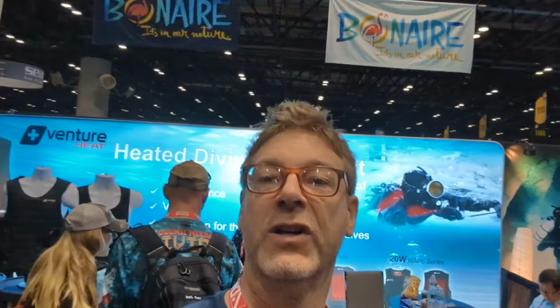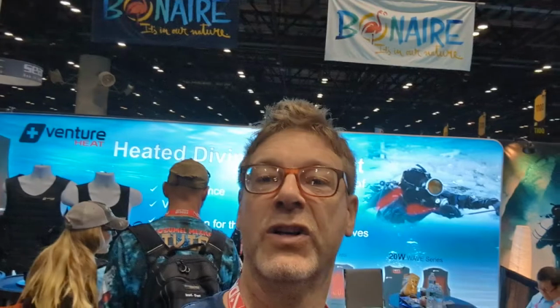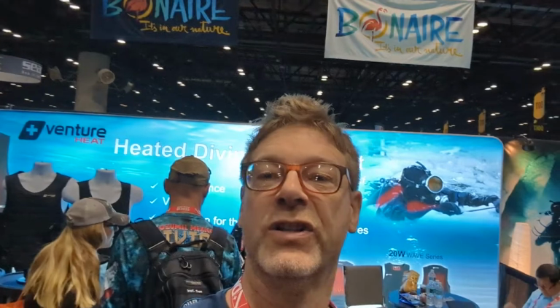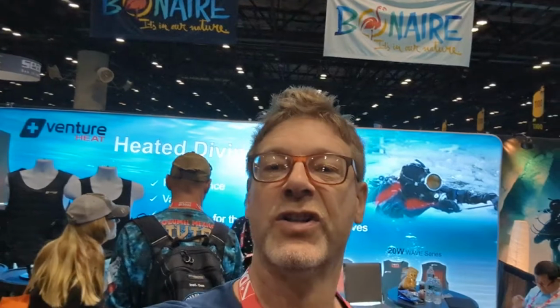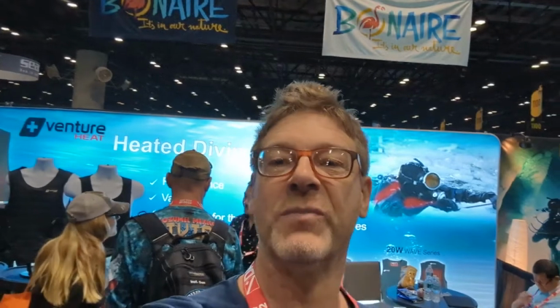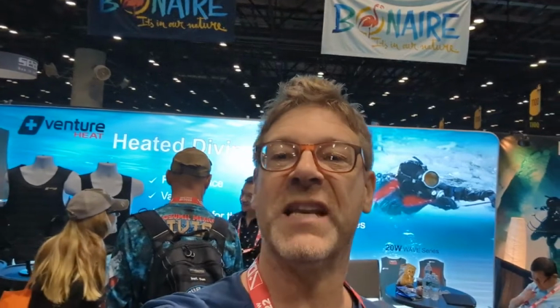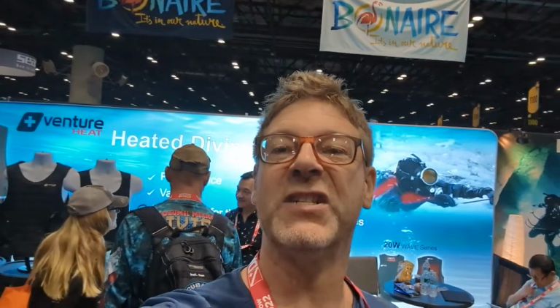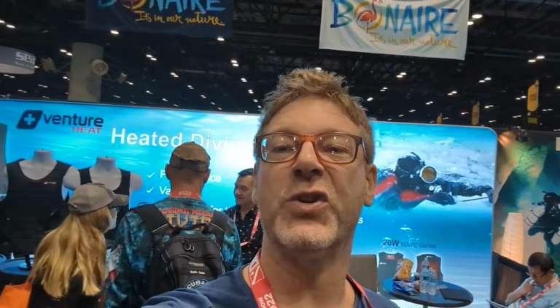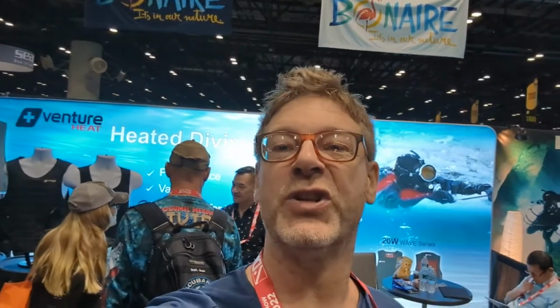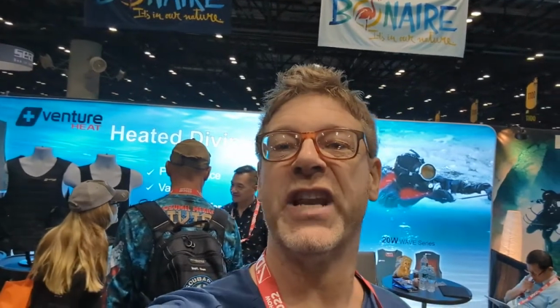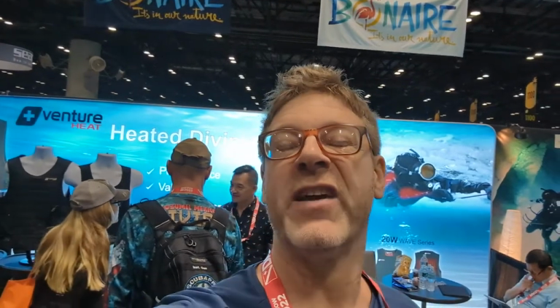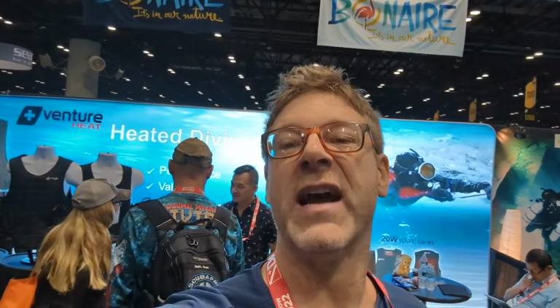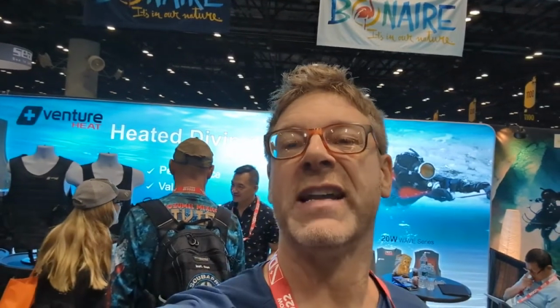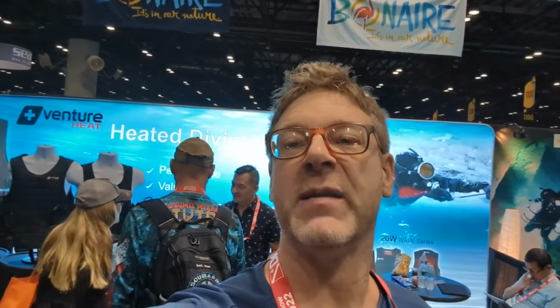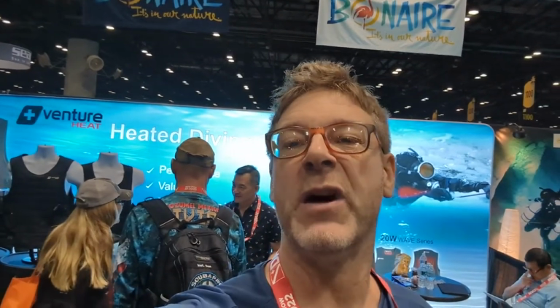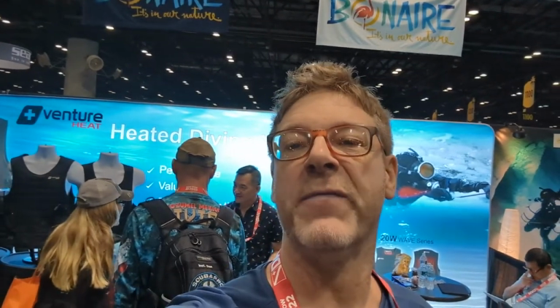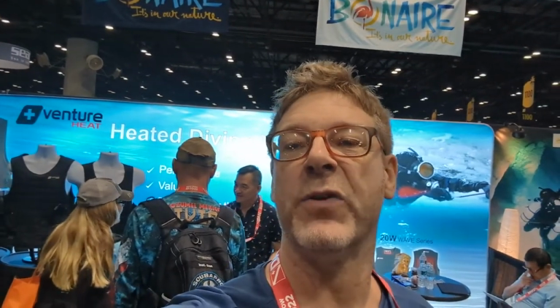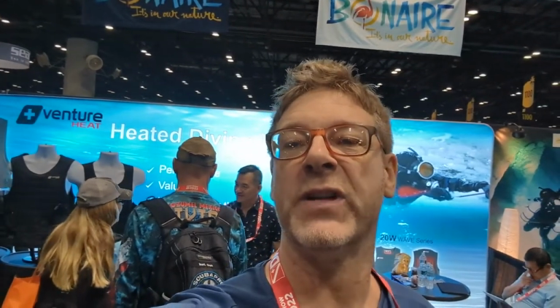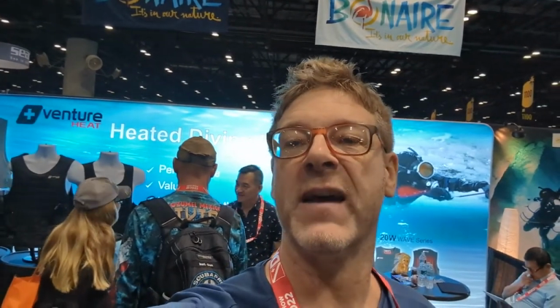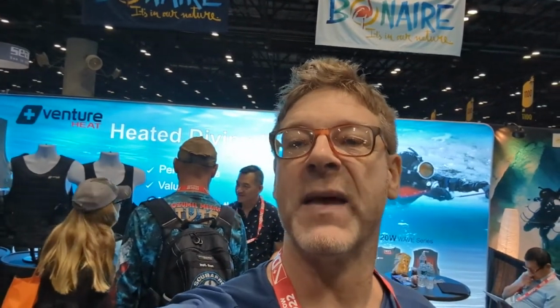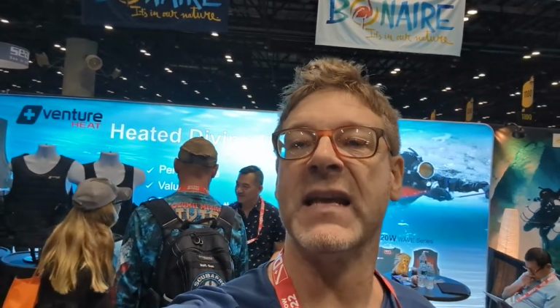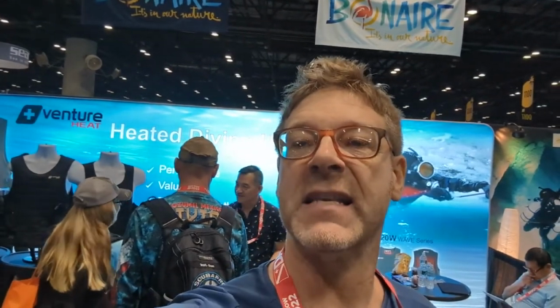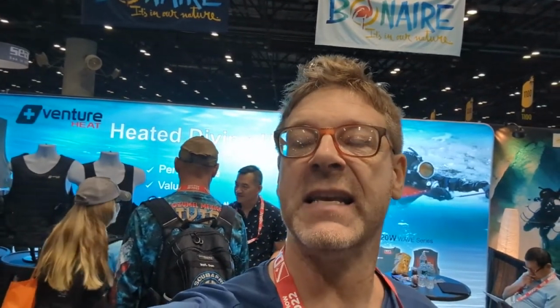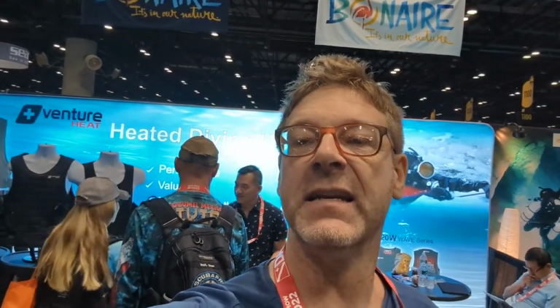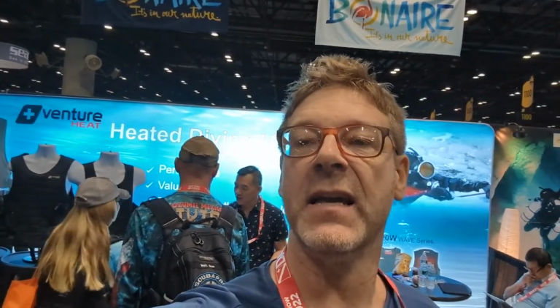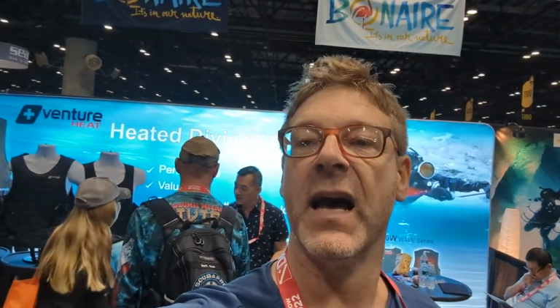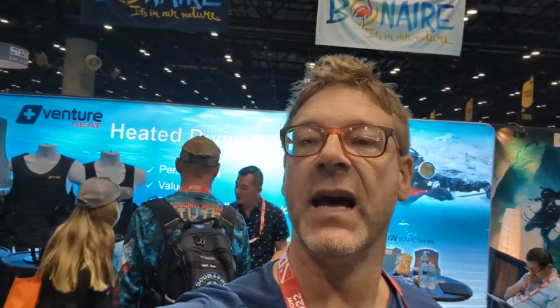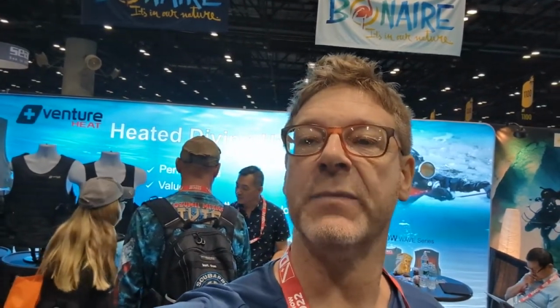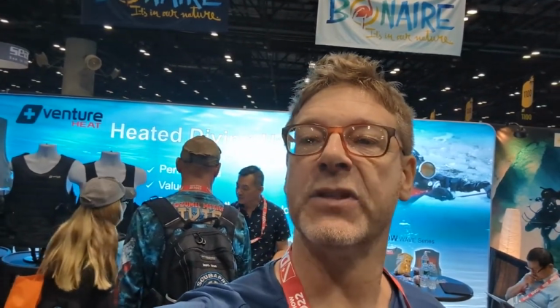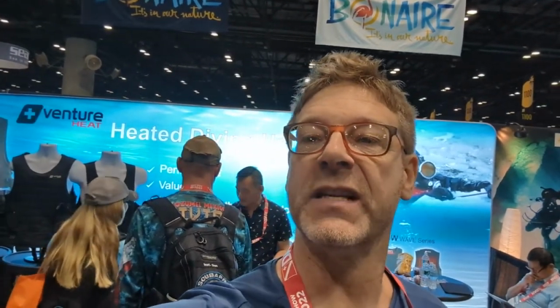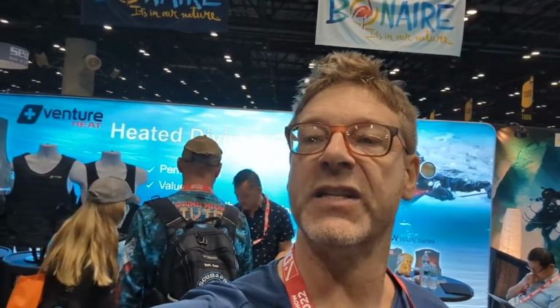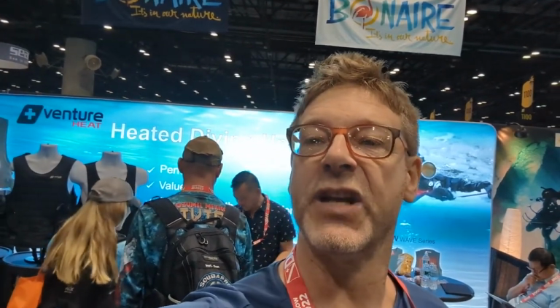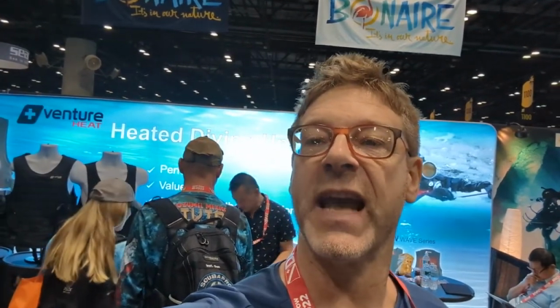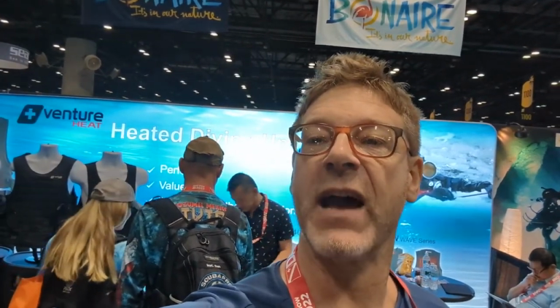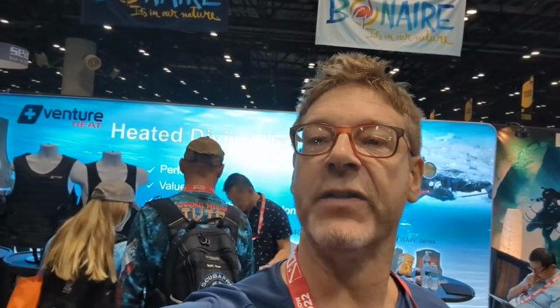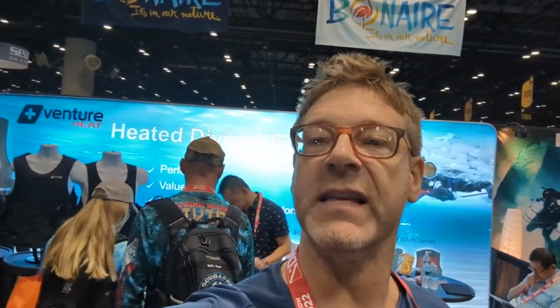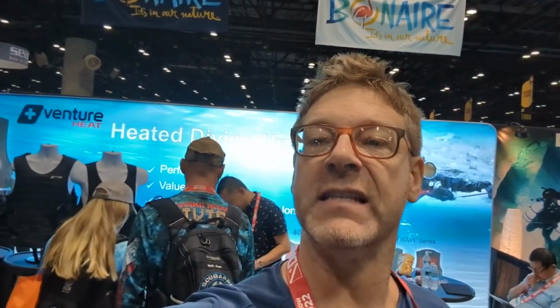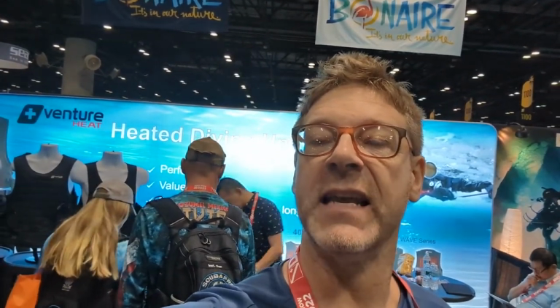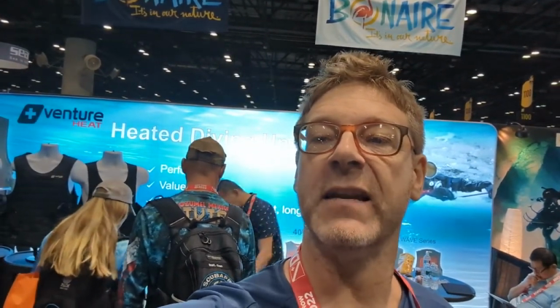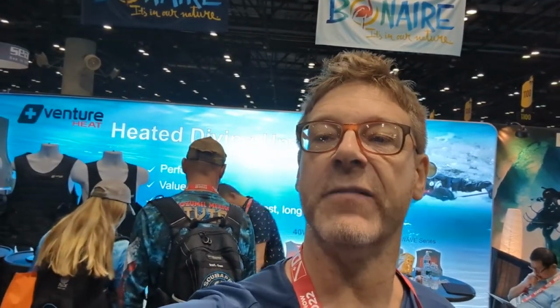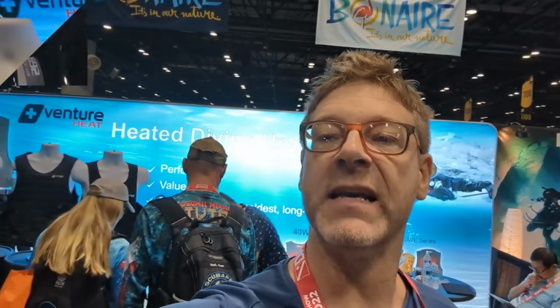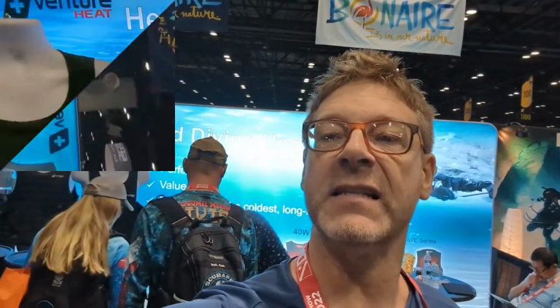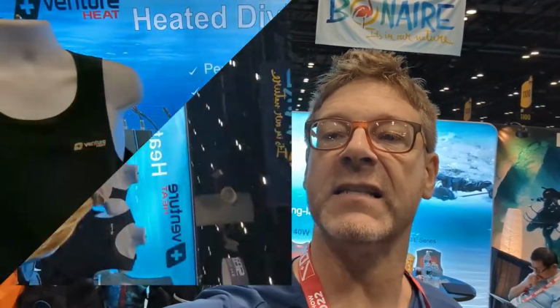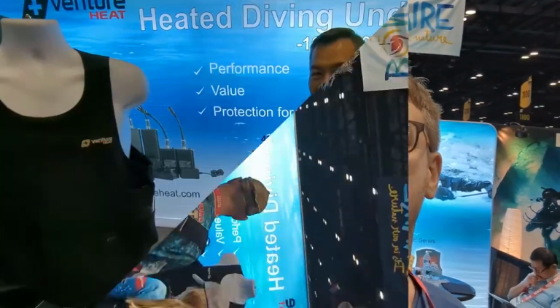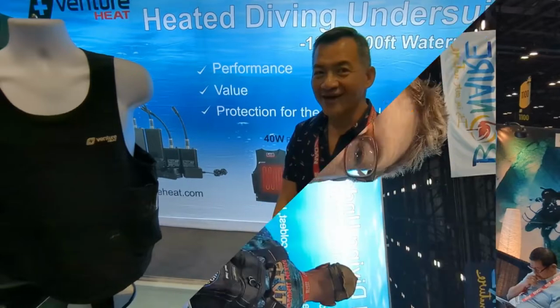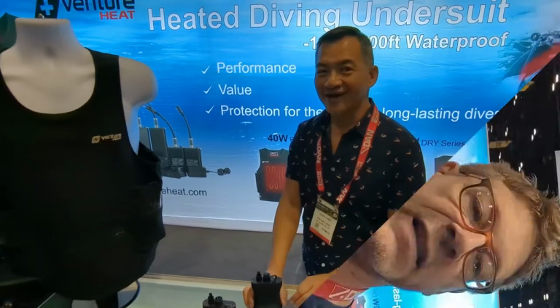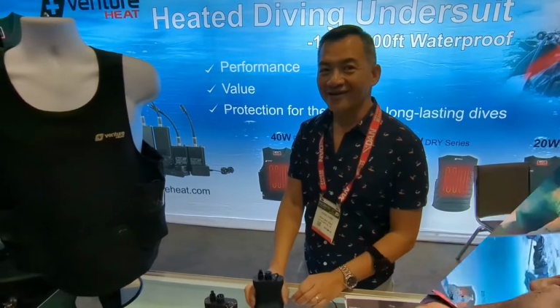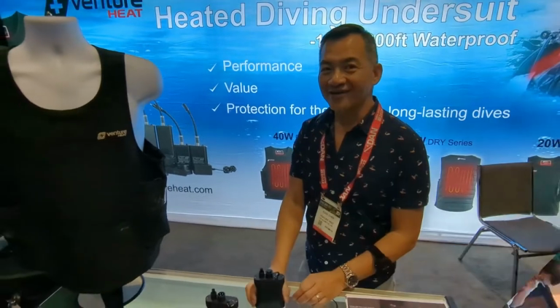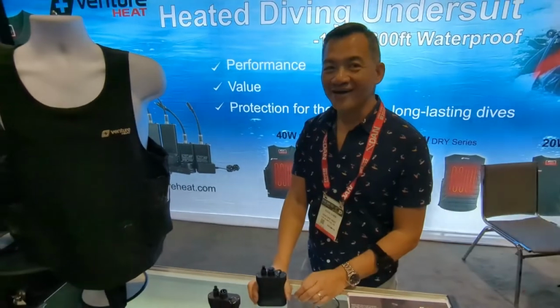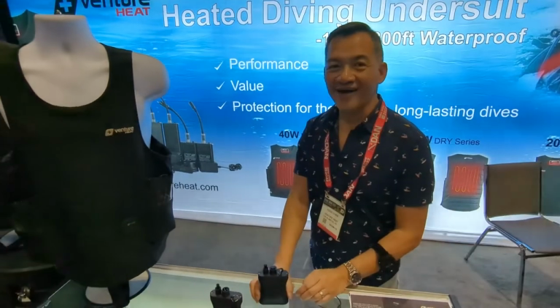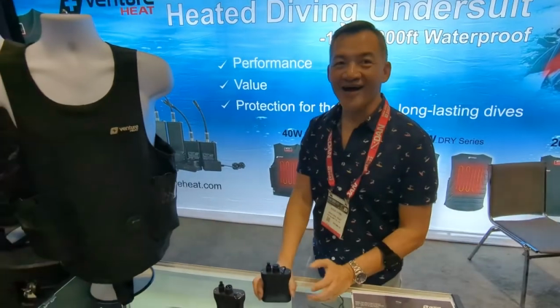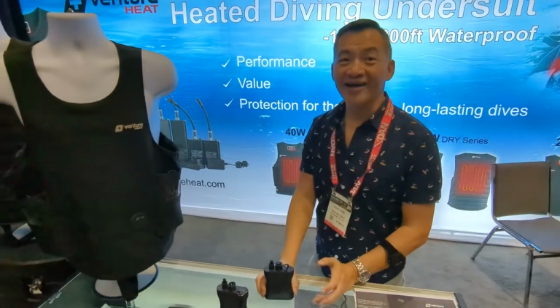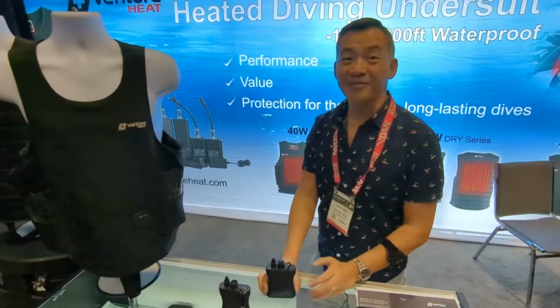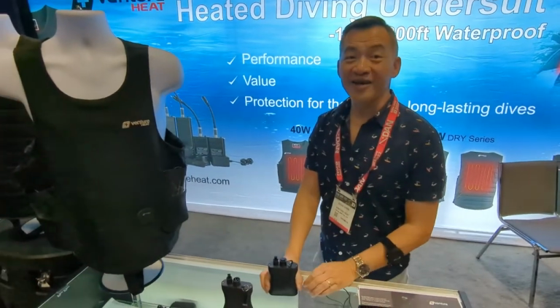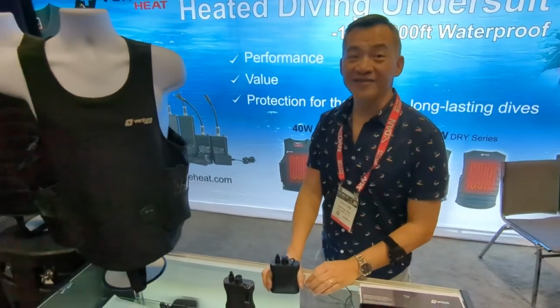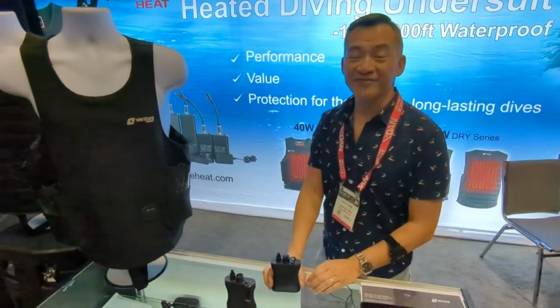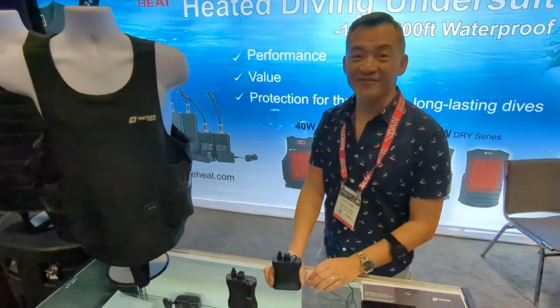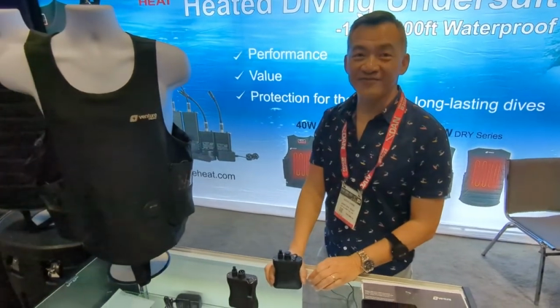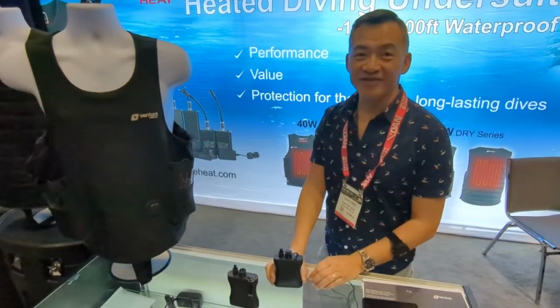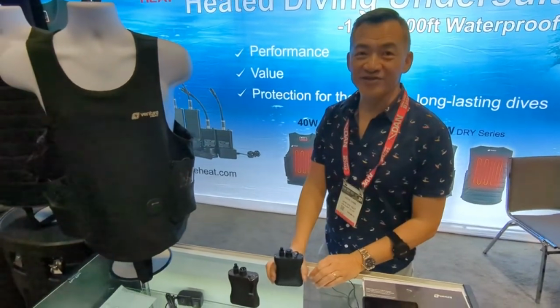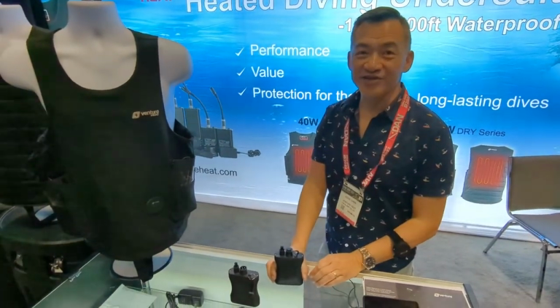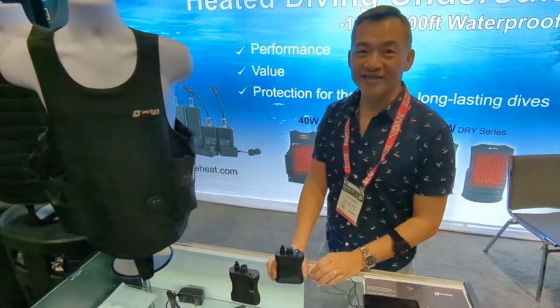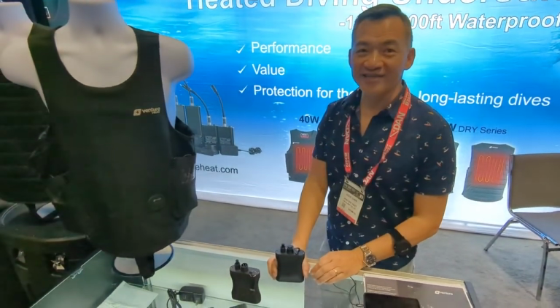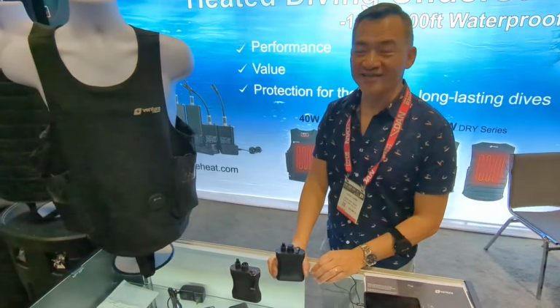Tom St. George here at DEMA for Dive Magazine. I'm just going to check out these heated vests. Hi, I'm Eddie from Venture Heat.